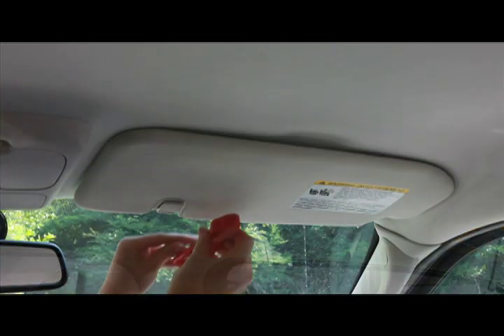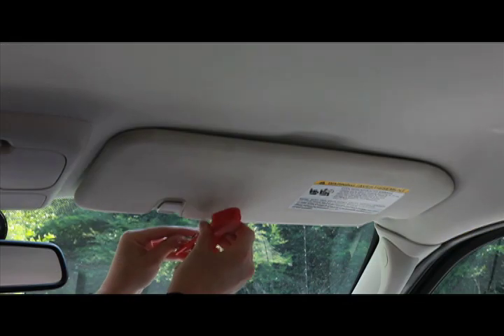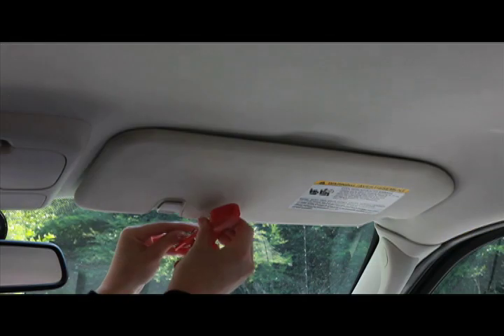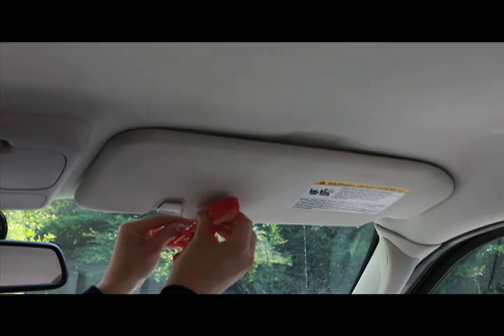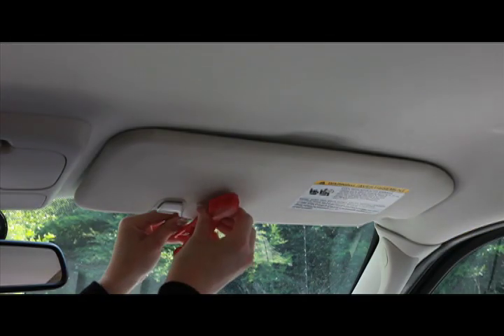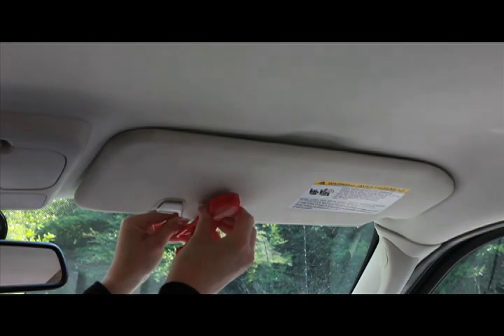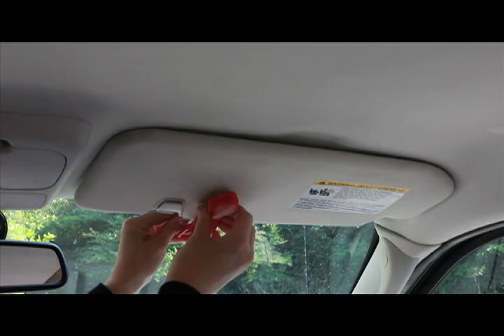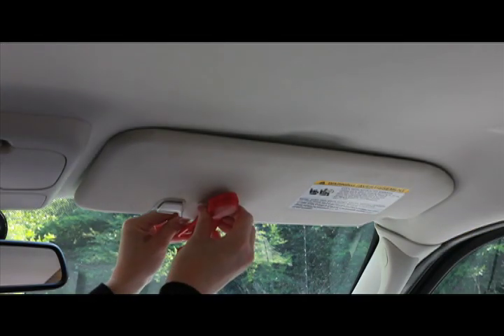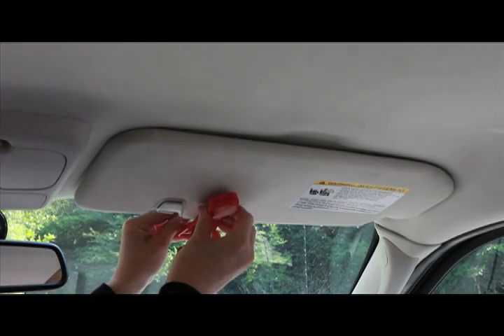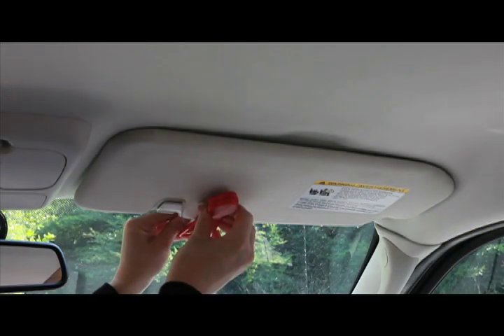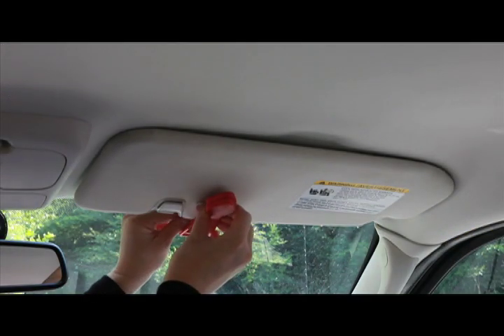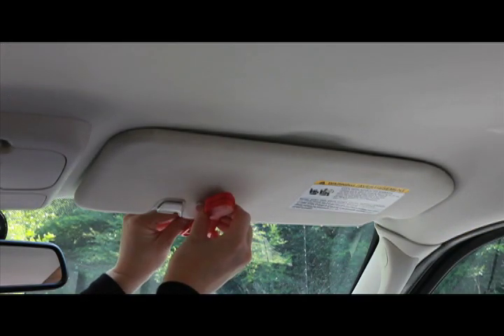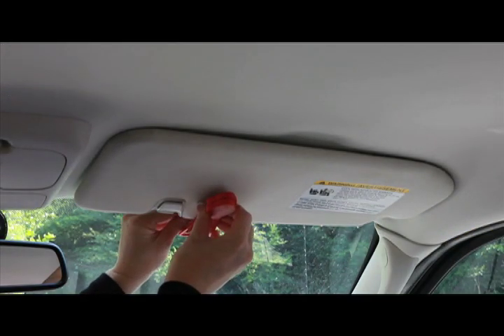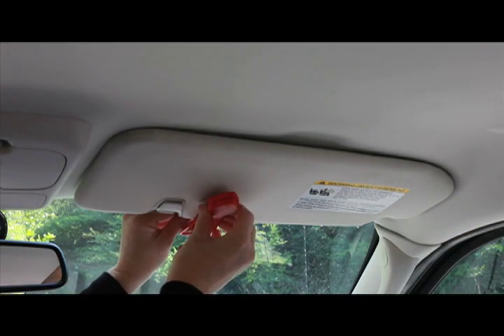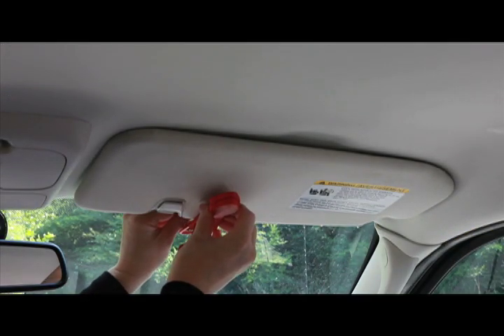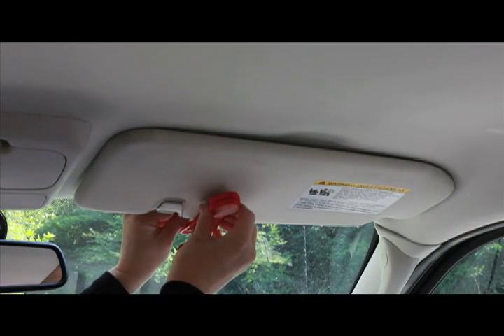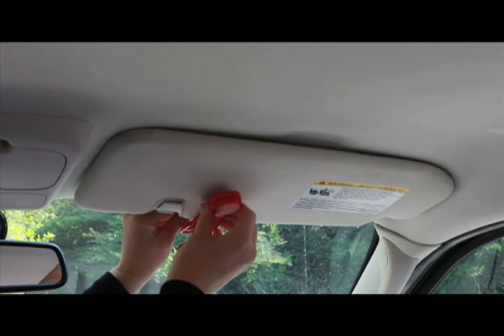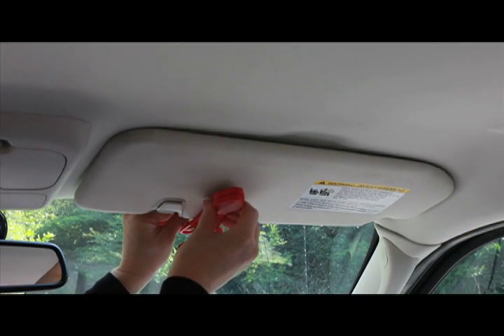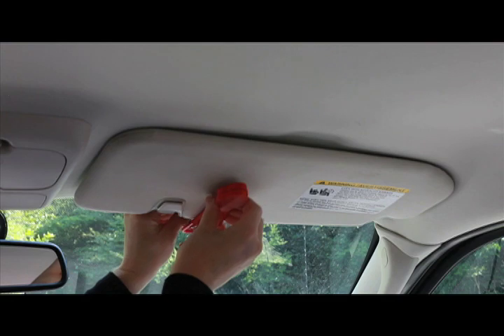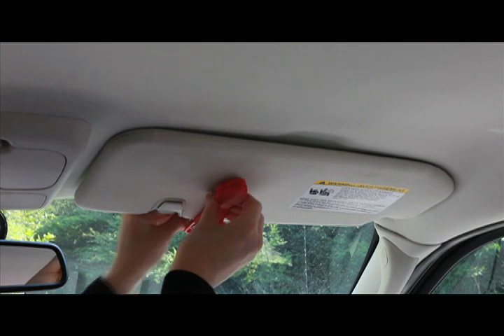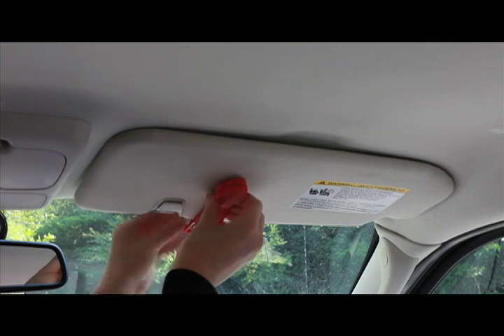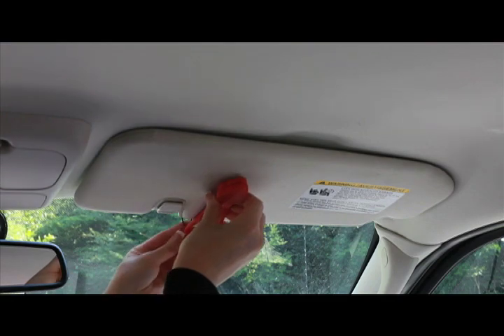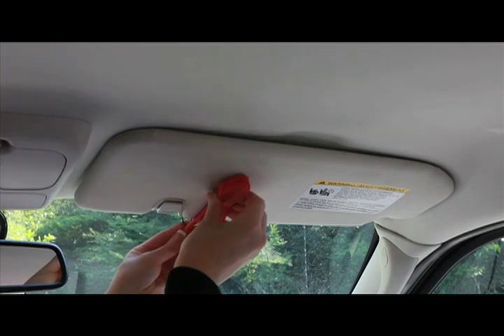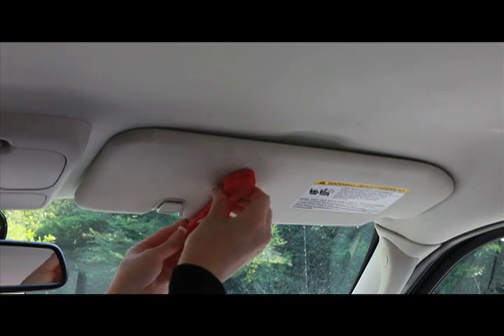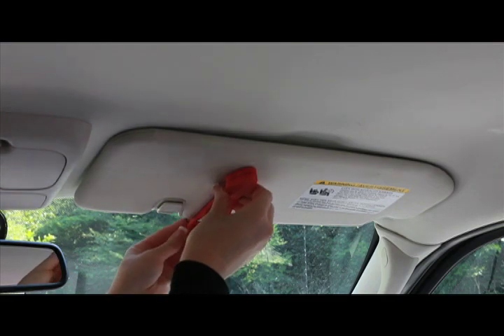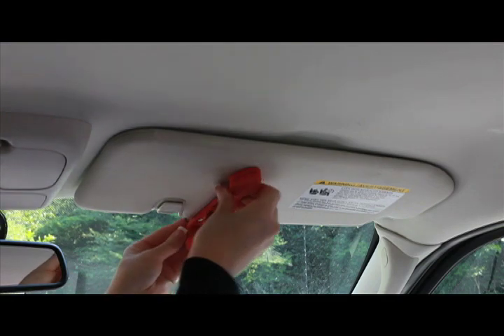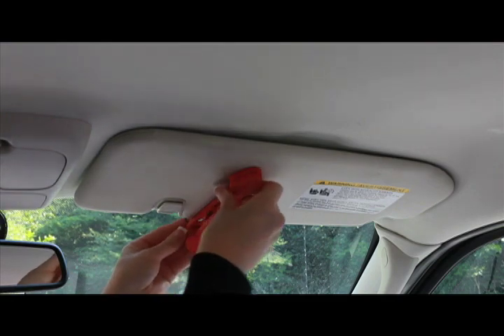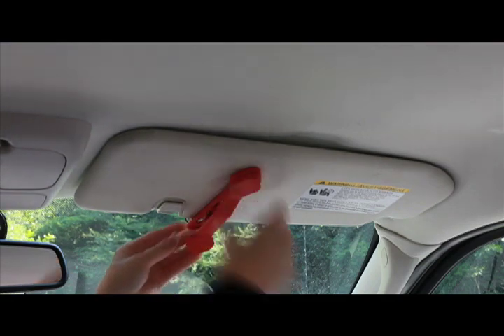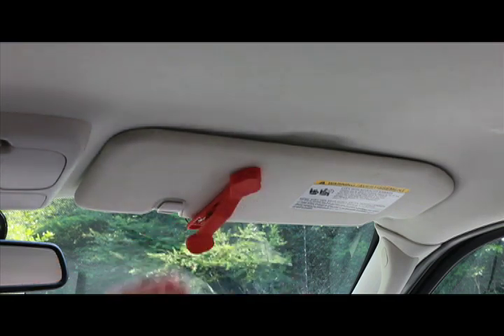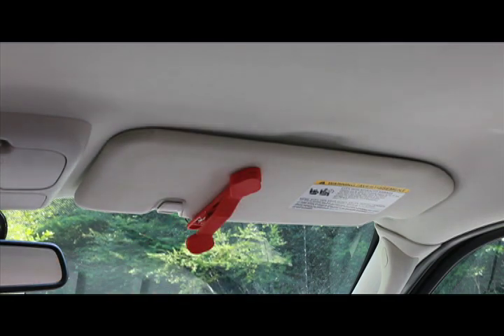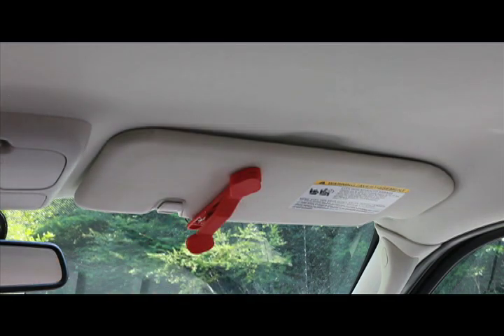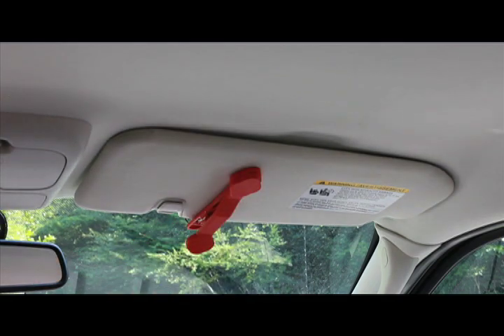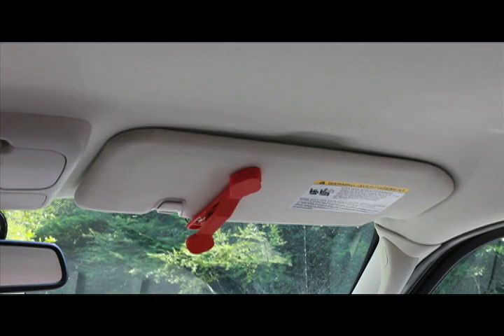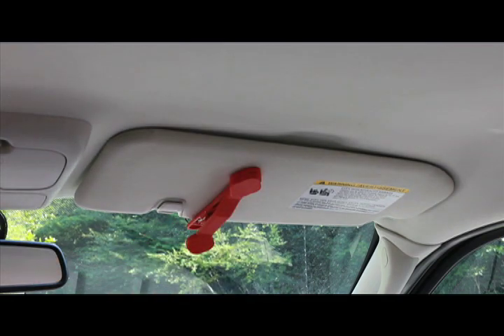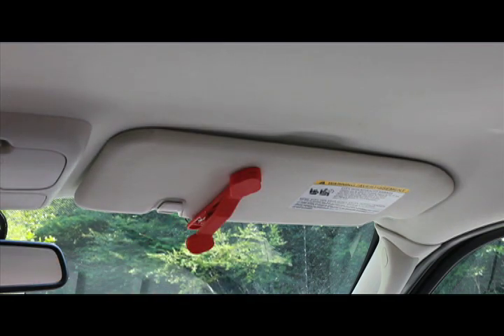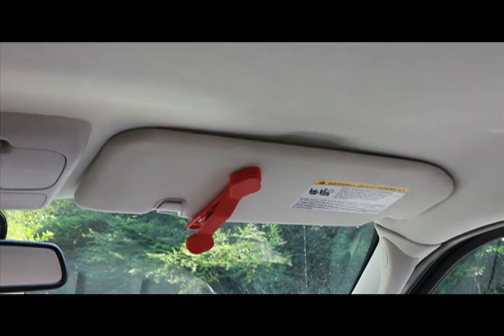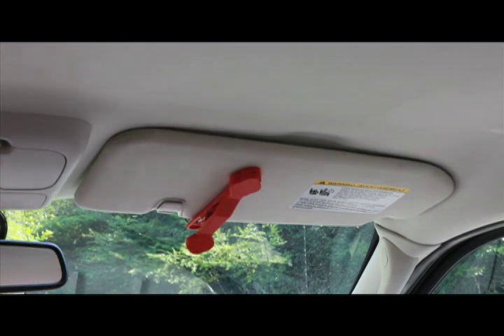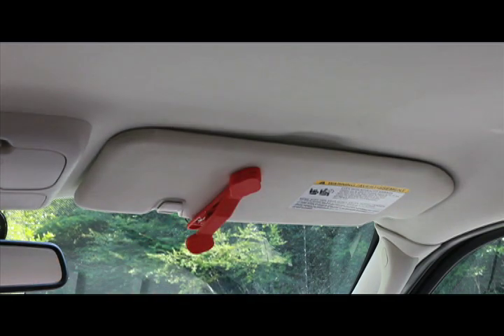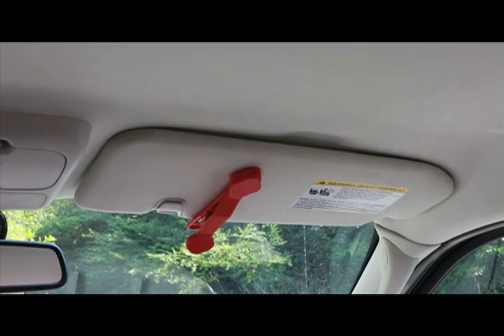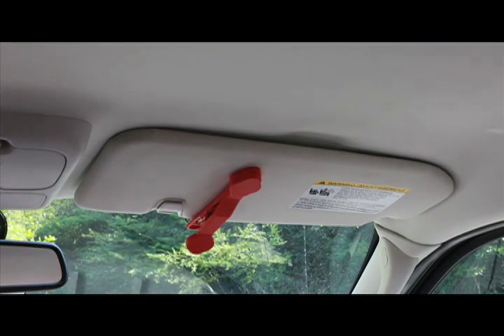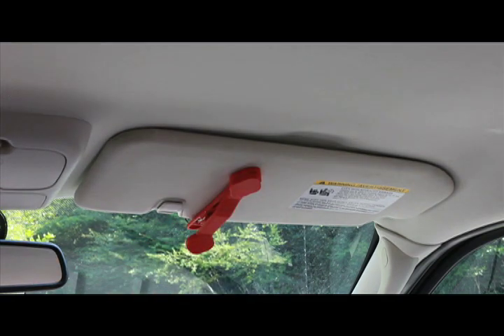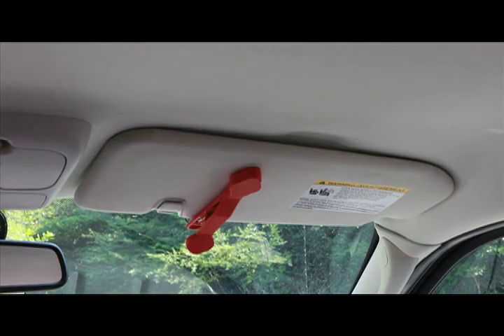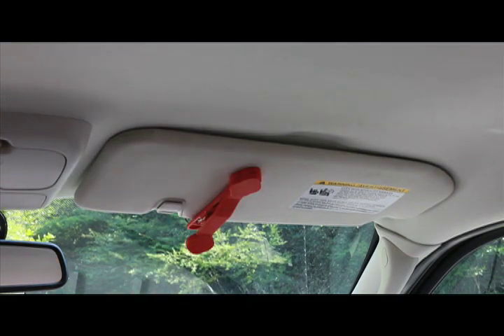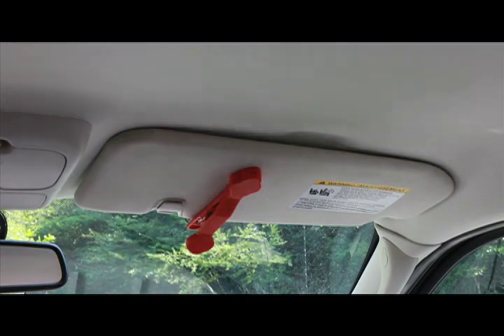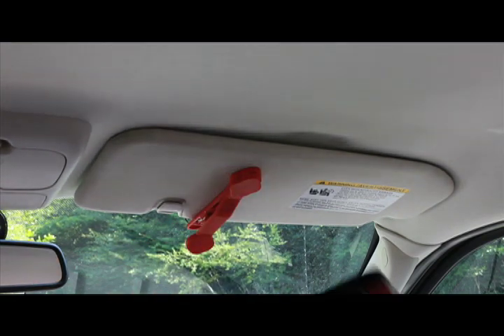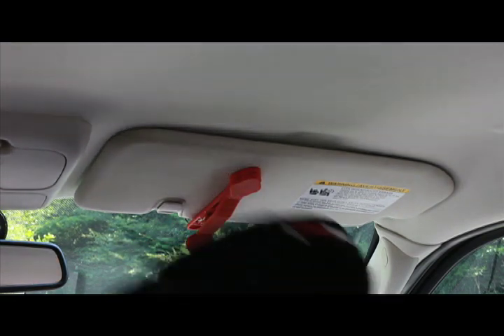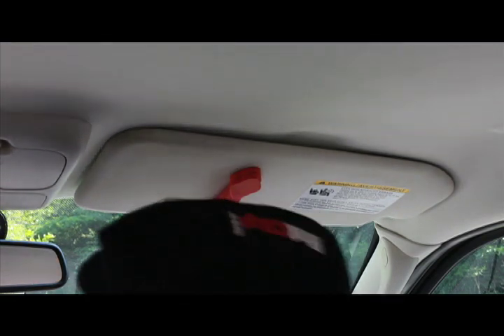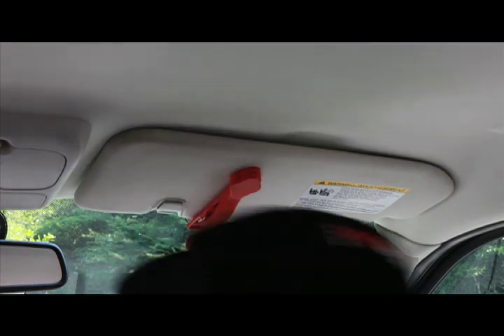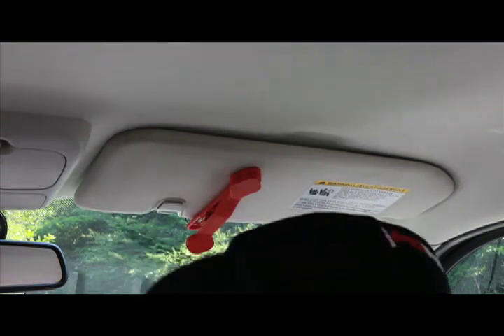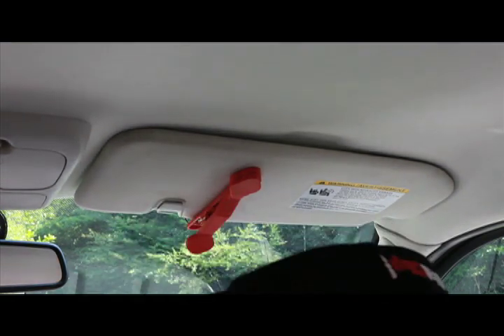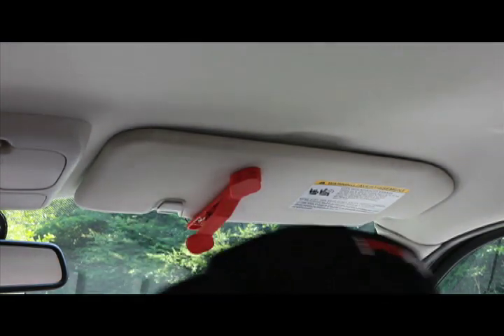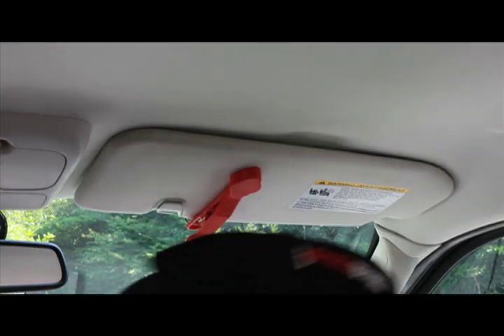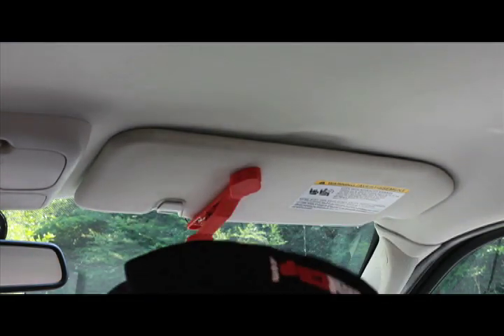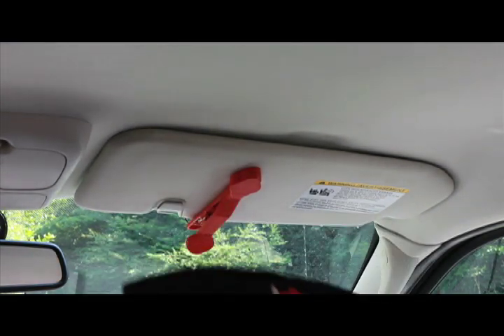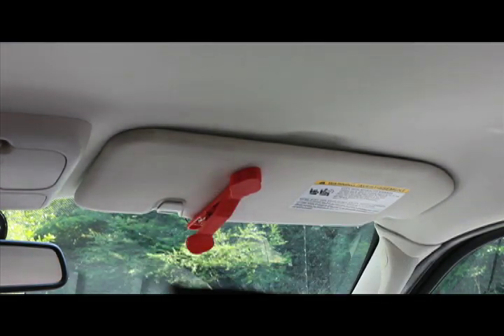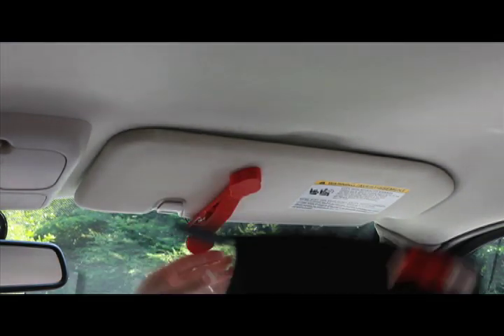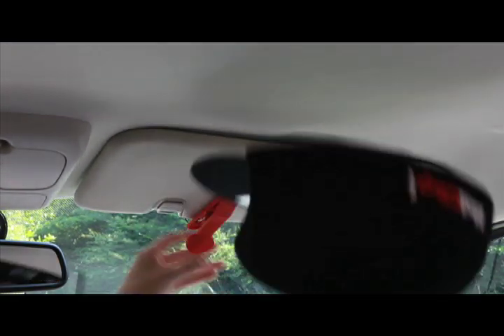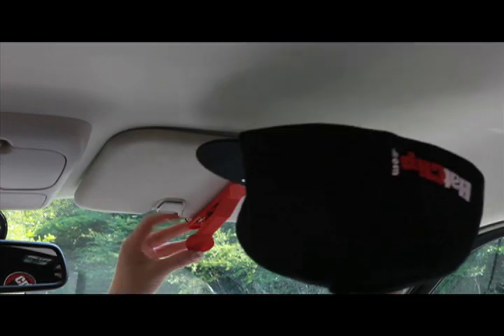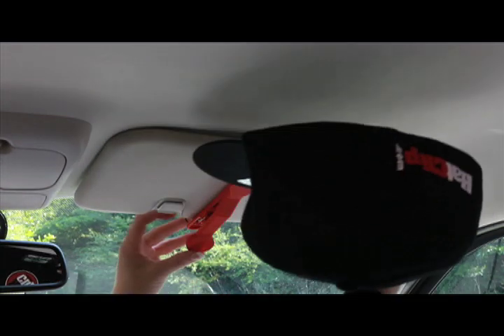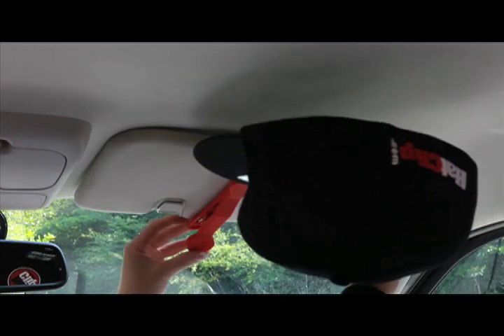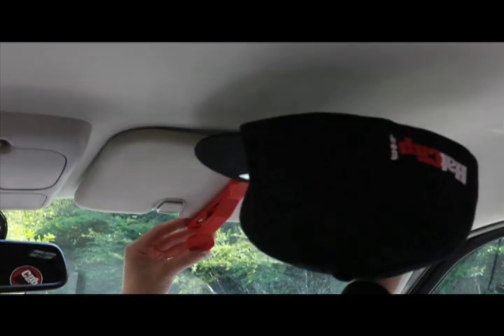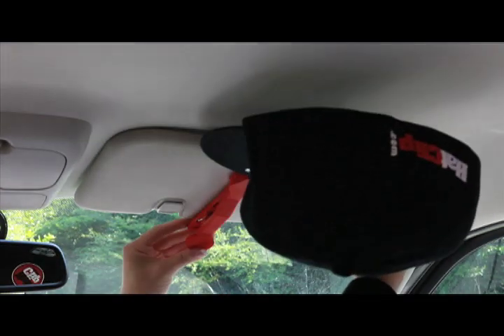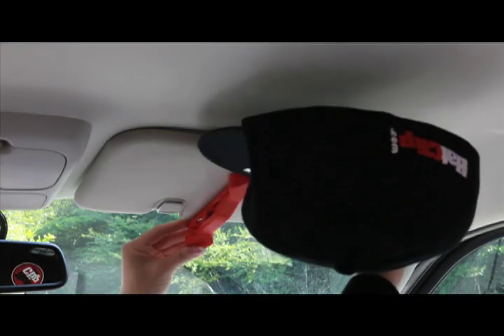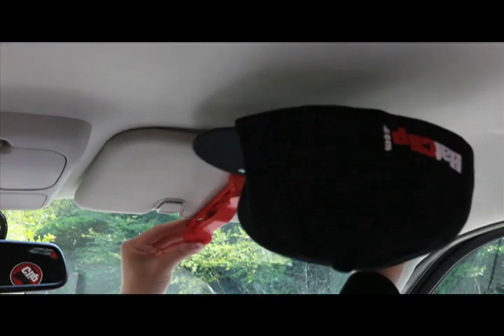The visor clip may be used on any vehicle visor. Slide the hat clip over your visor and clip on your hat.